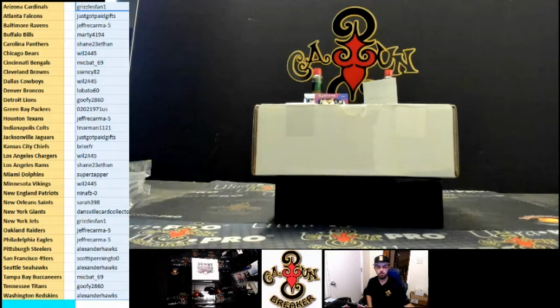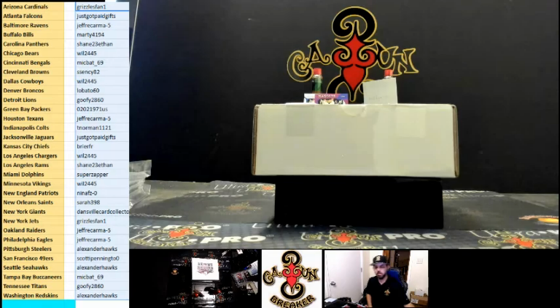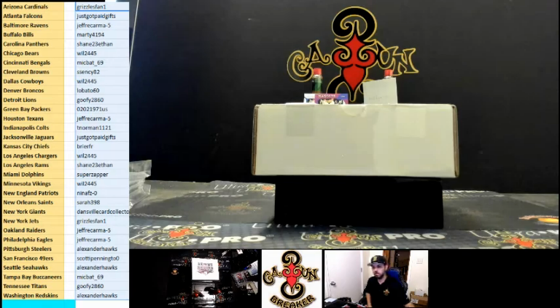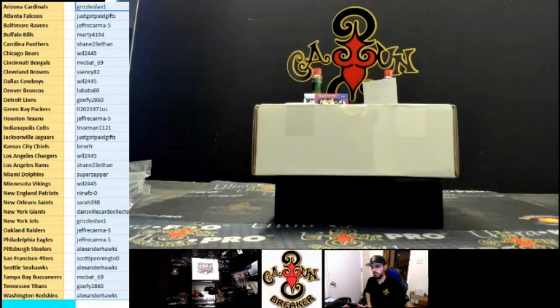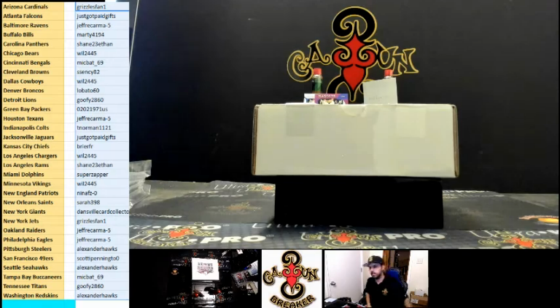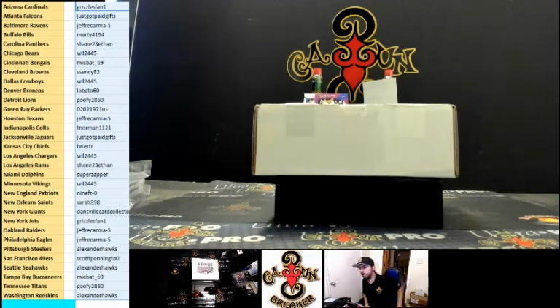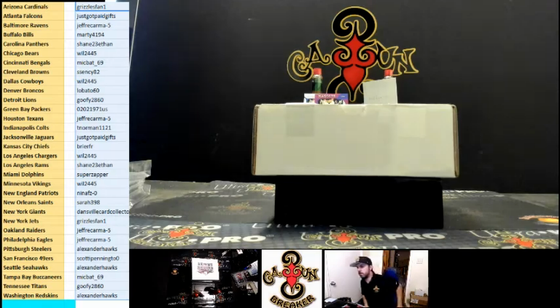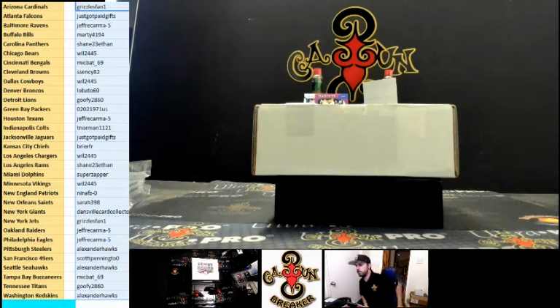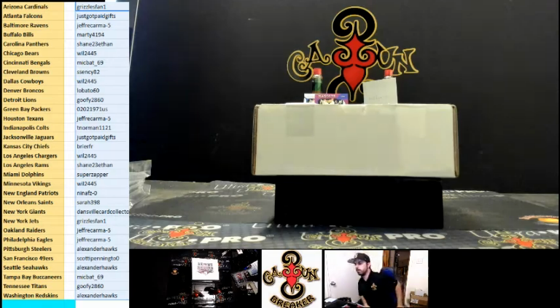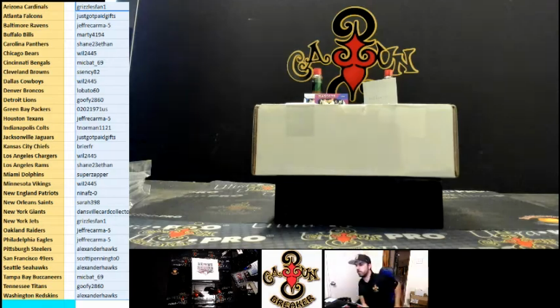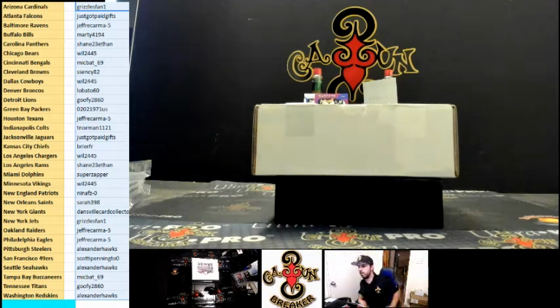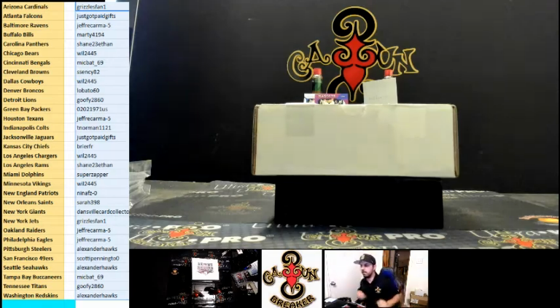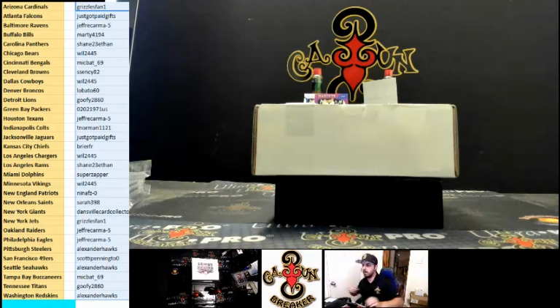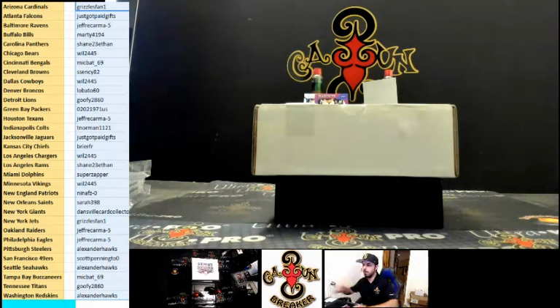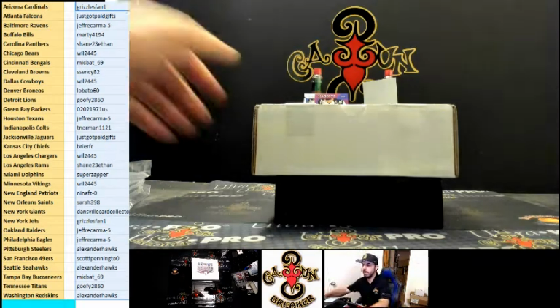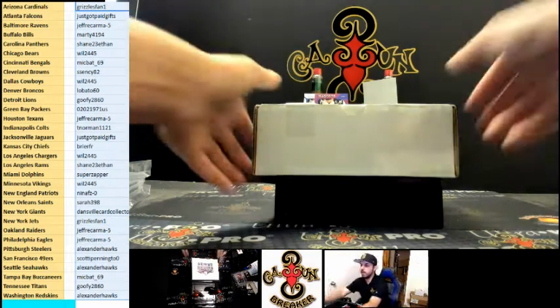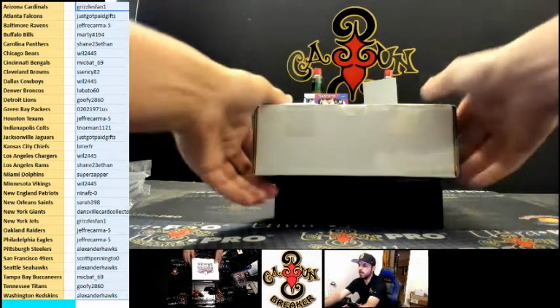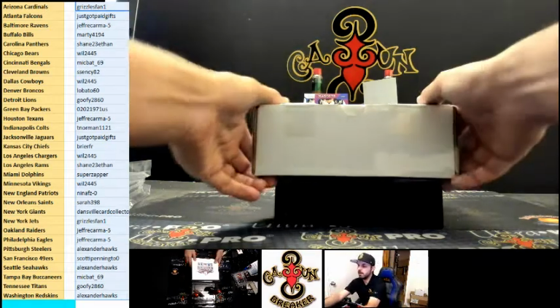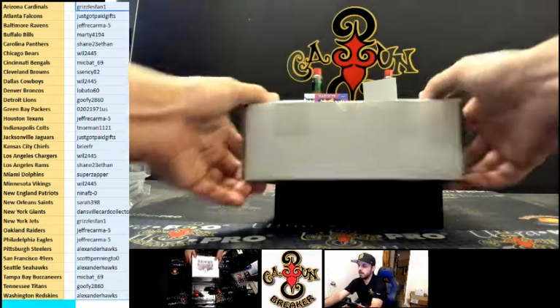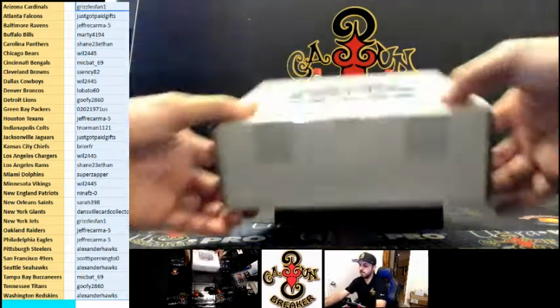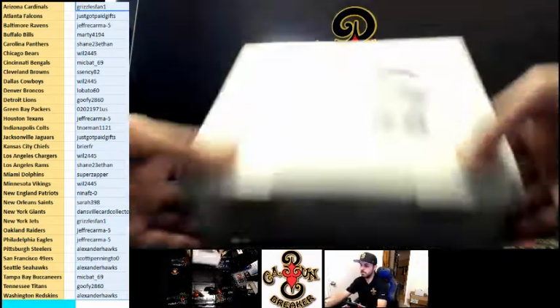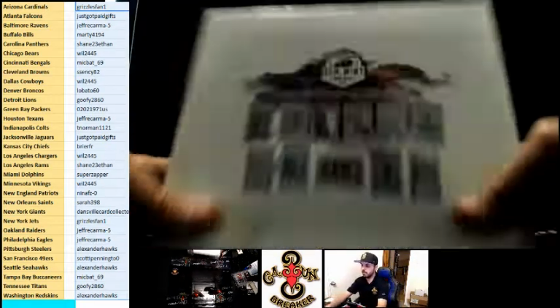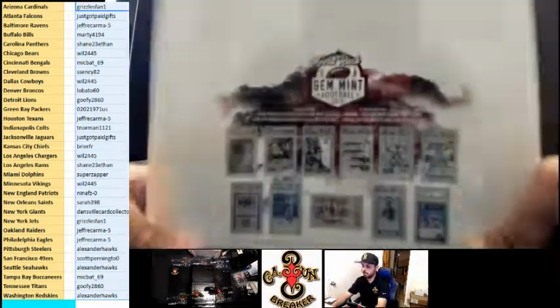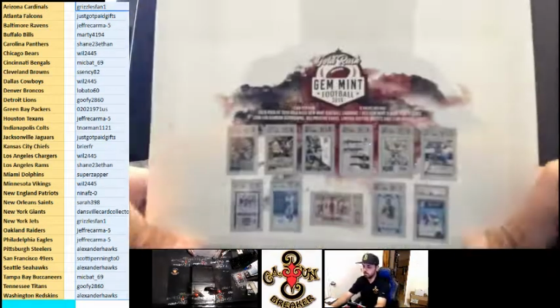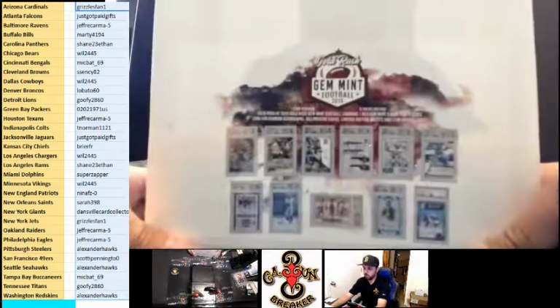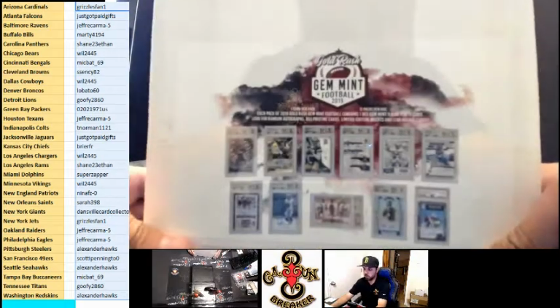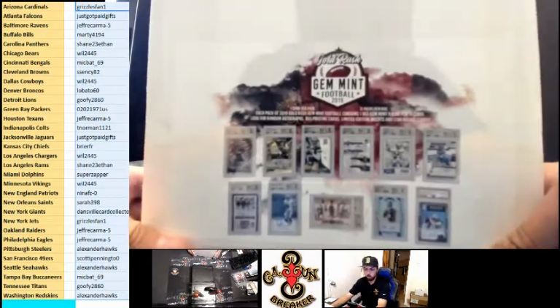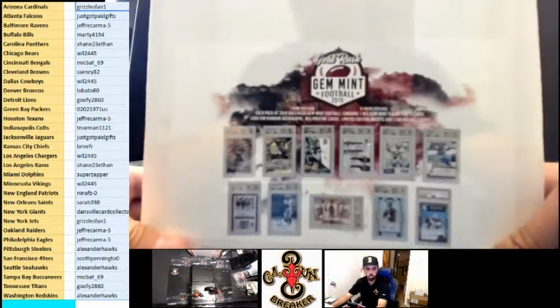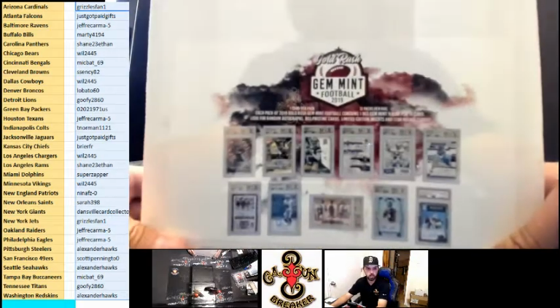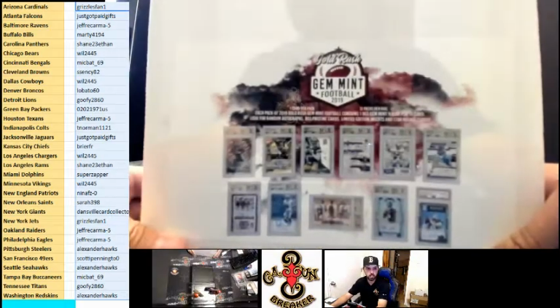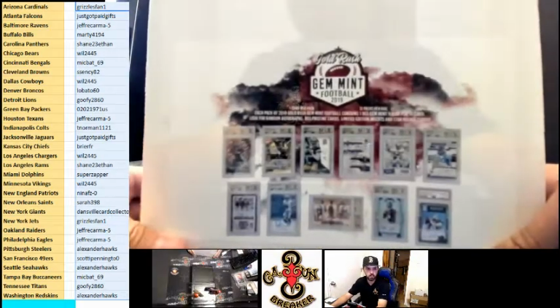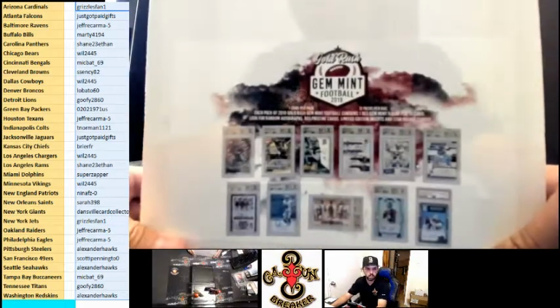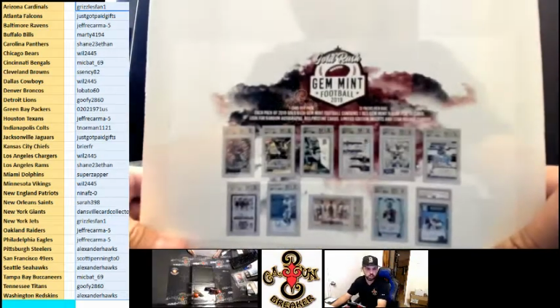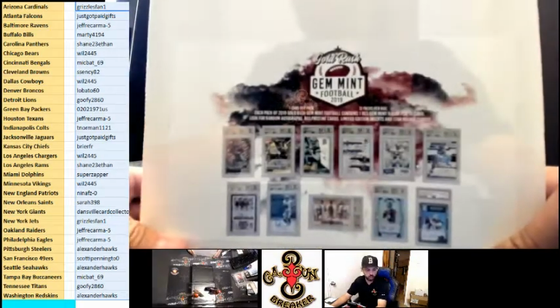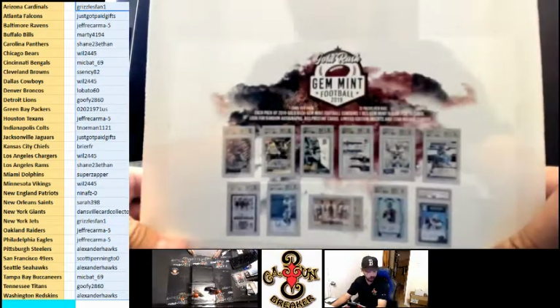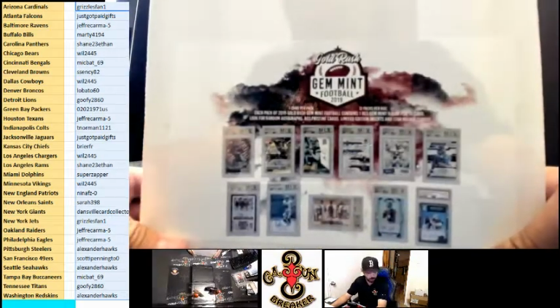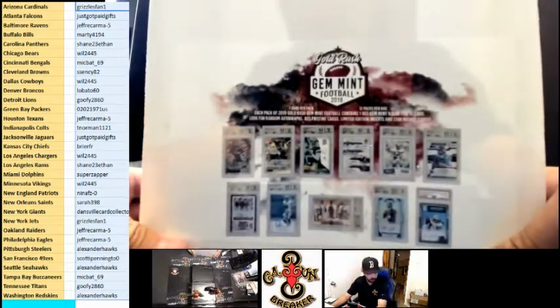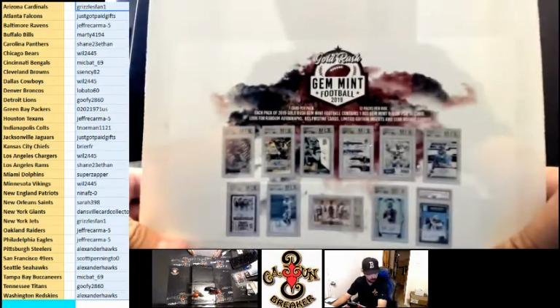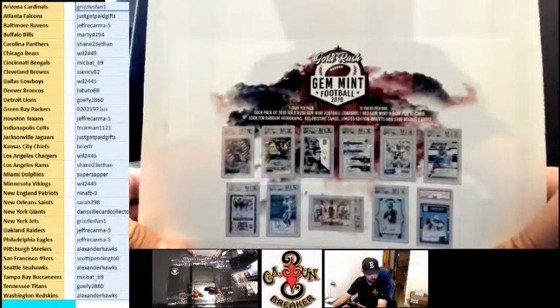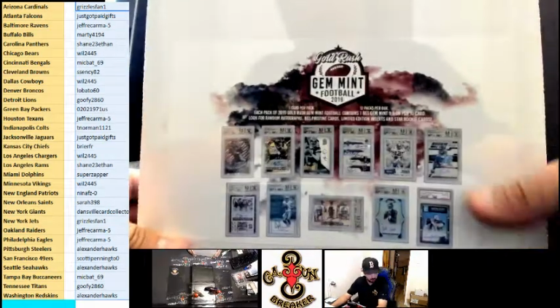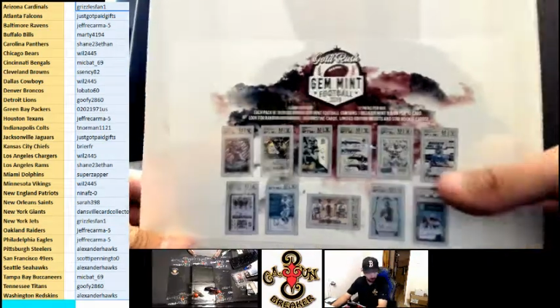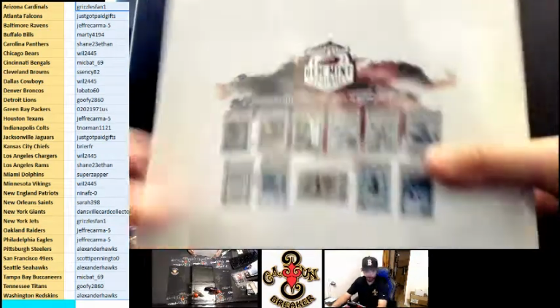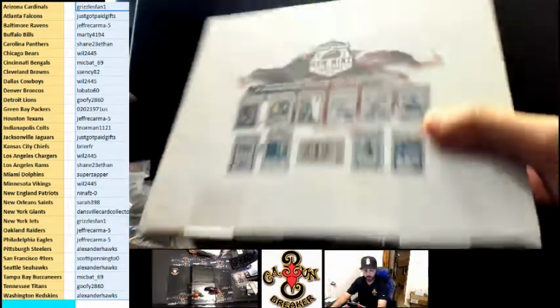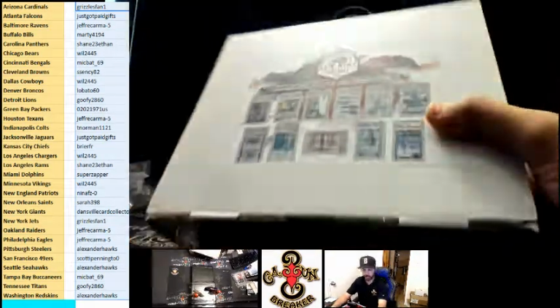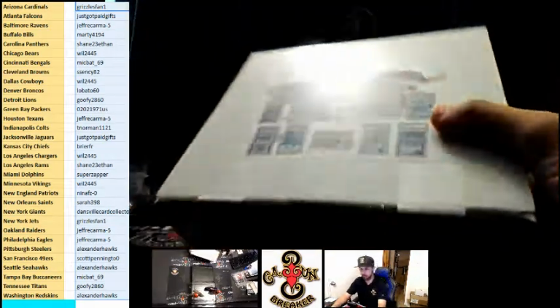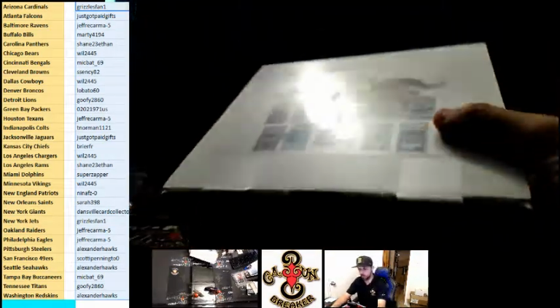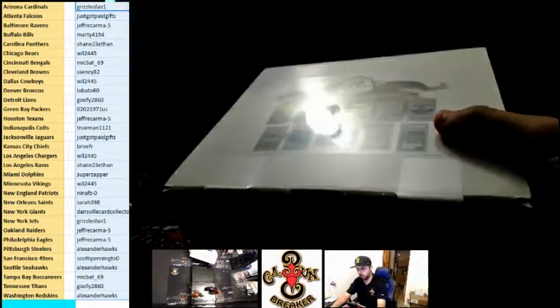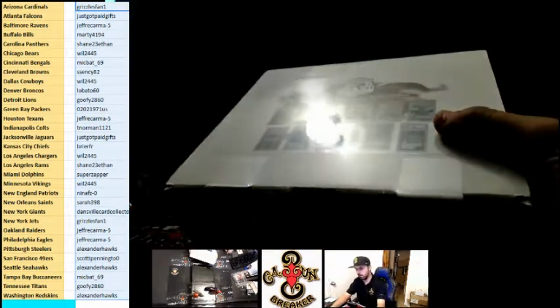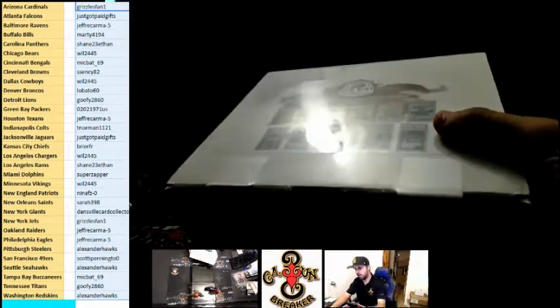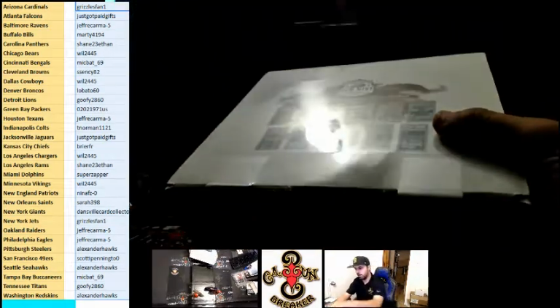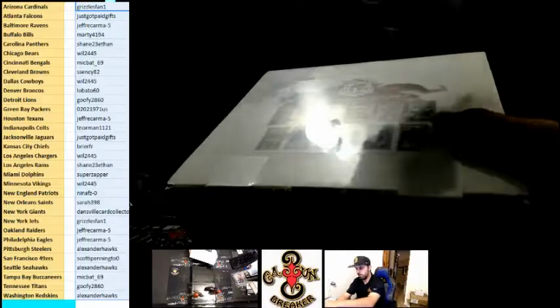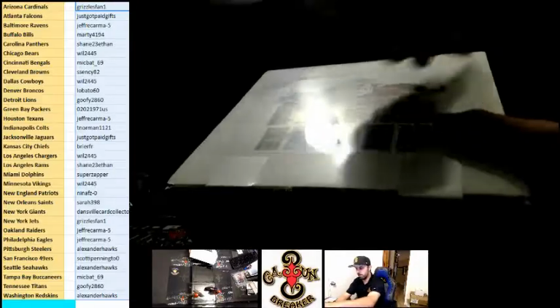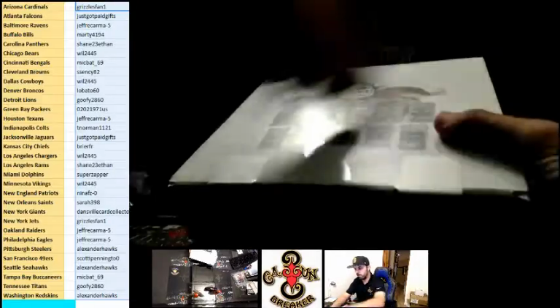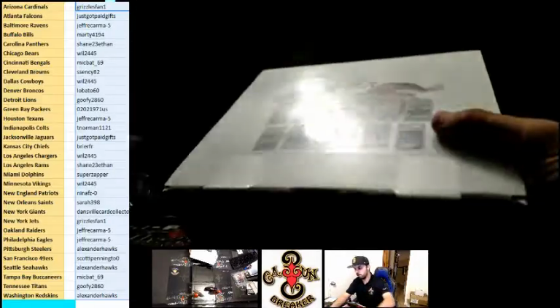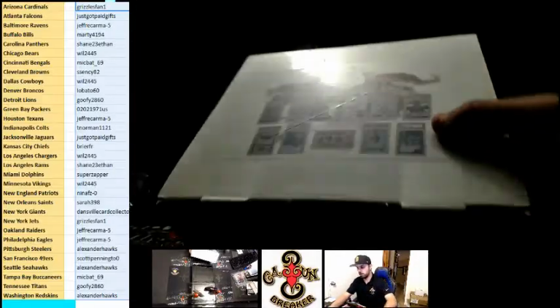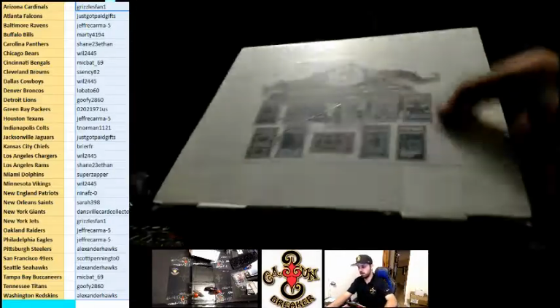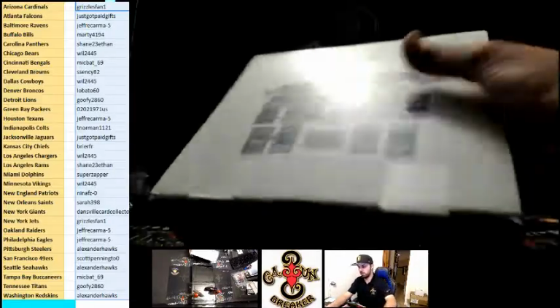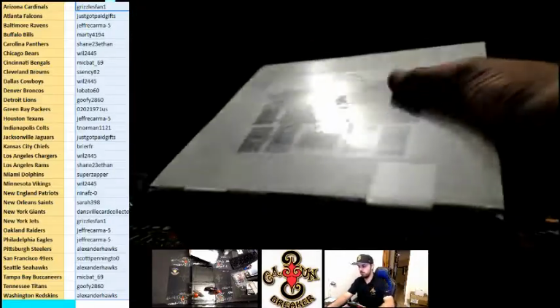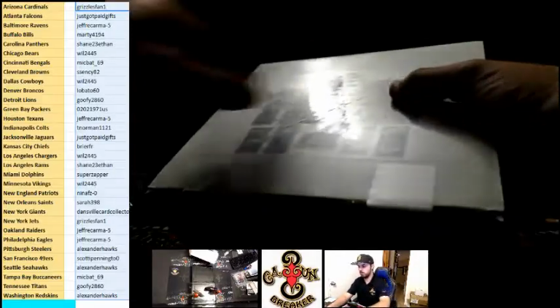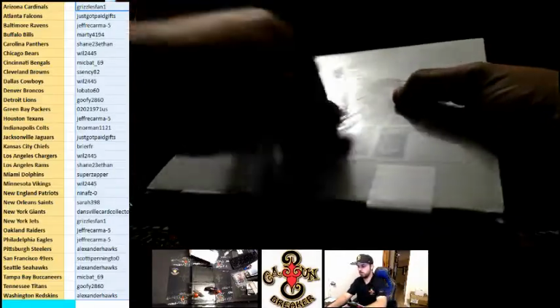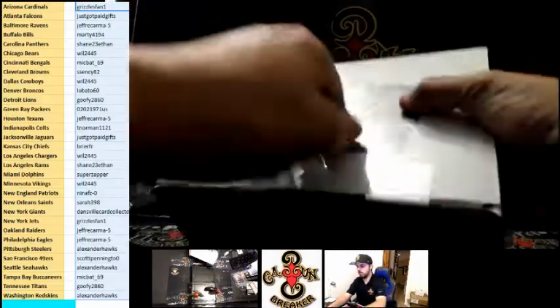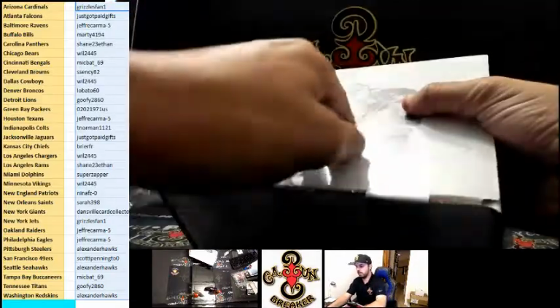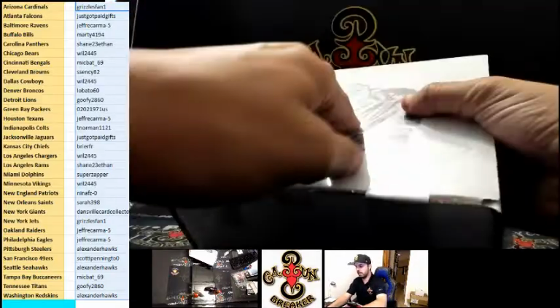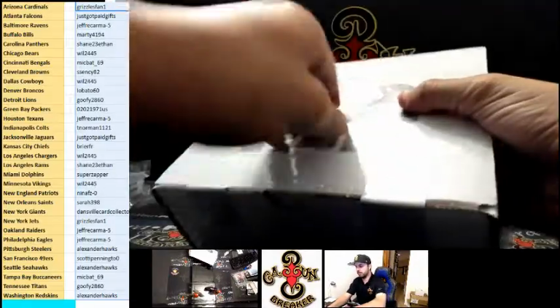What's up everybody, we're doing an eBay case of Gold Rush Gem Mint. Good luck everybody, see what happens.